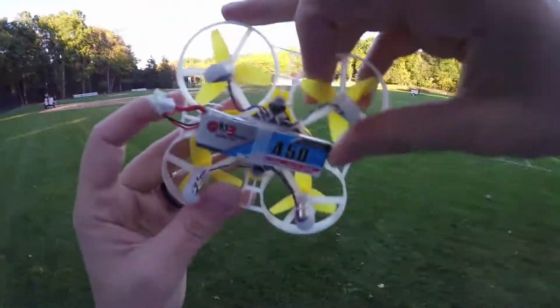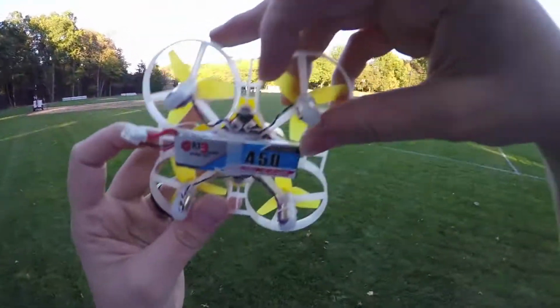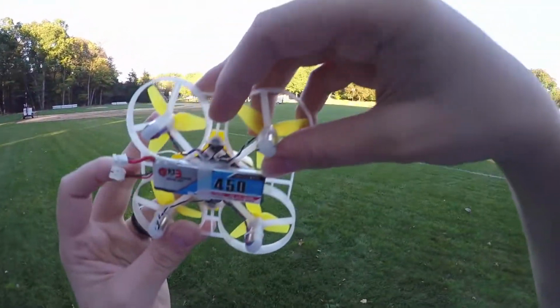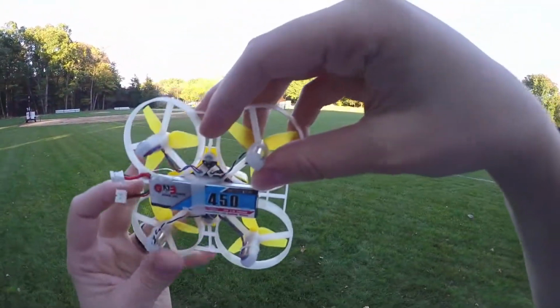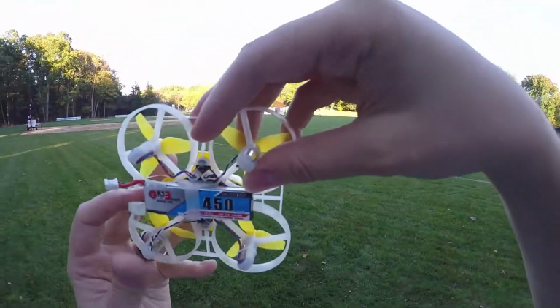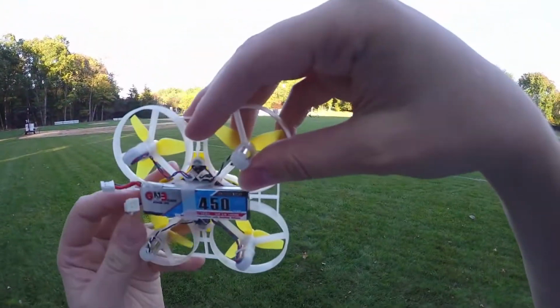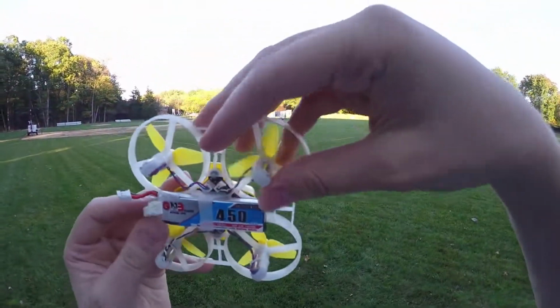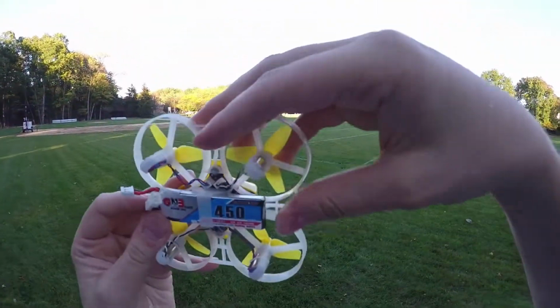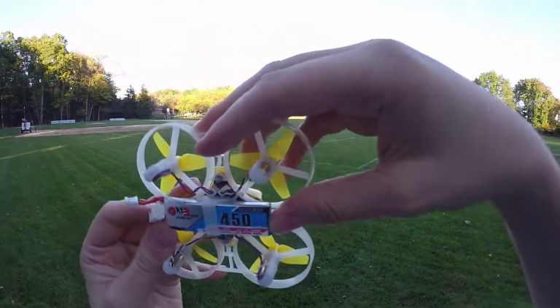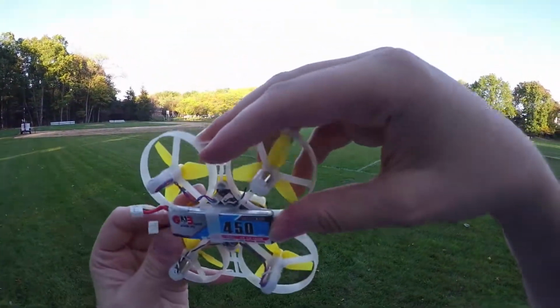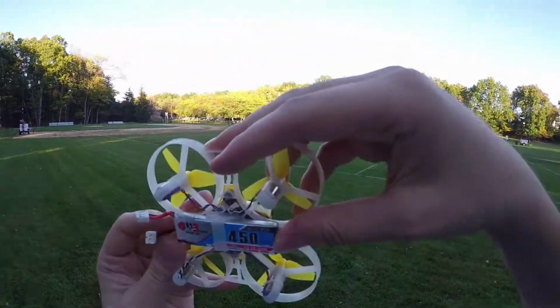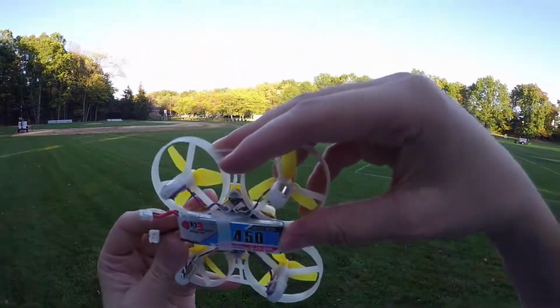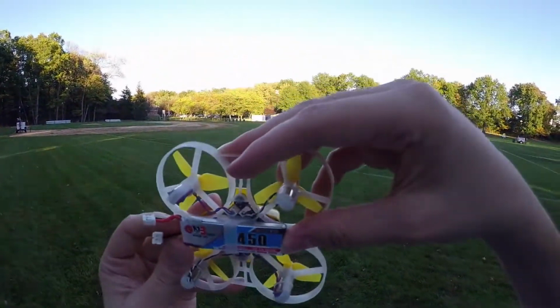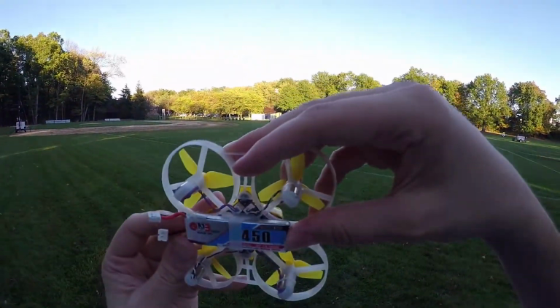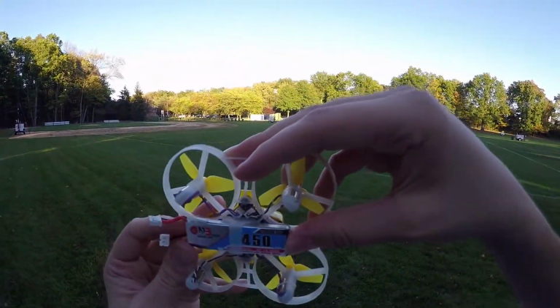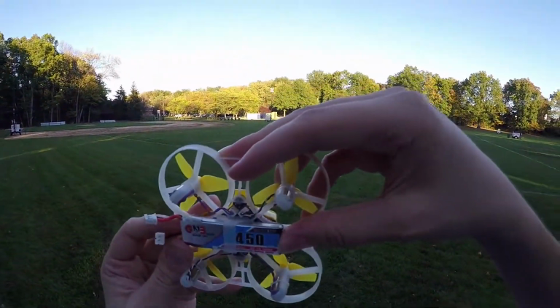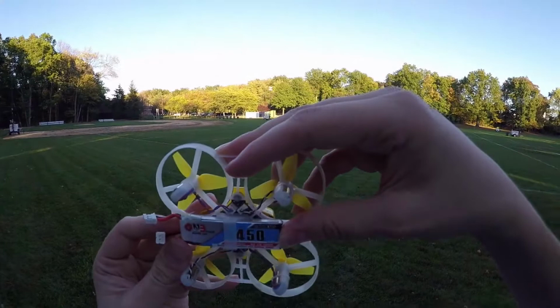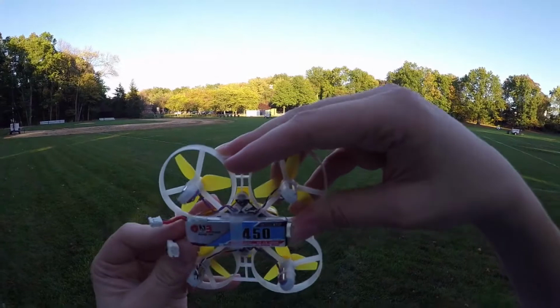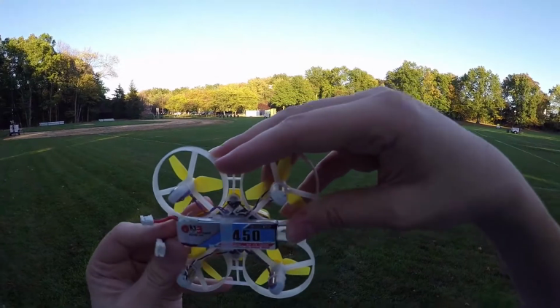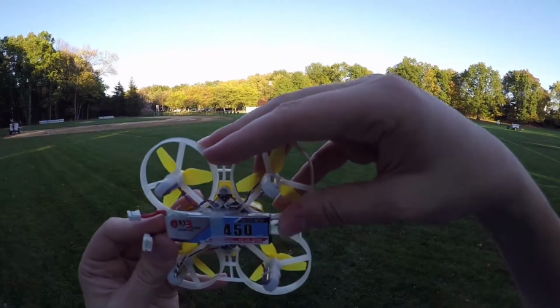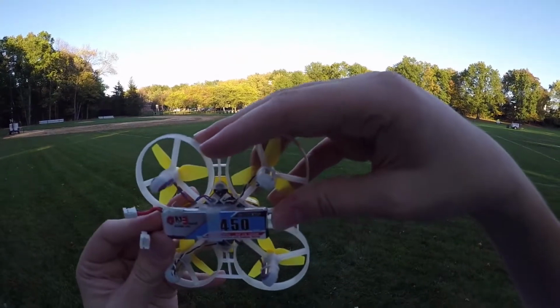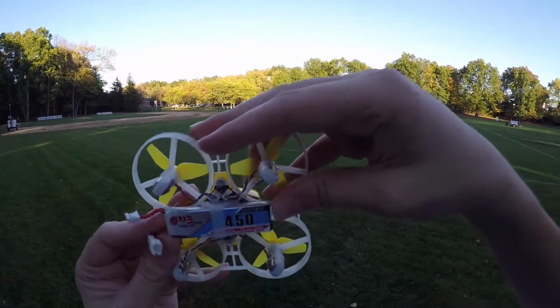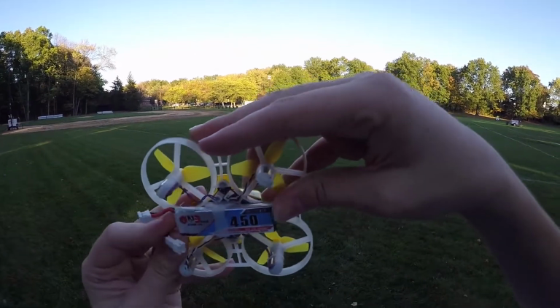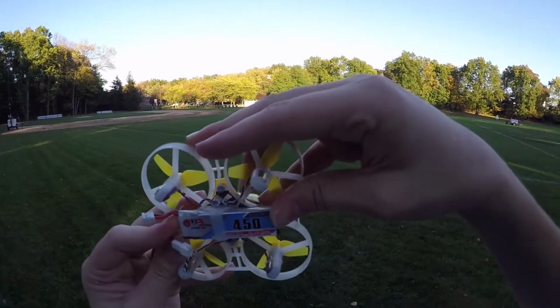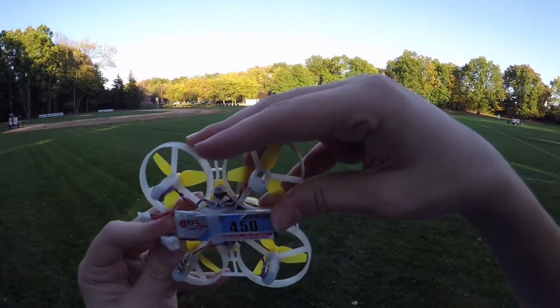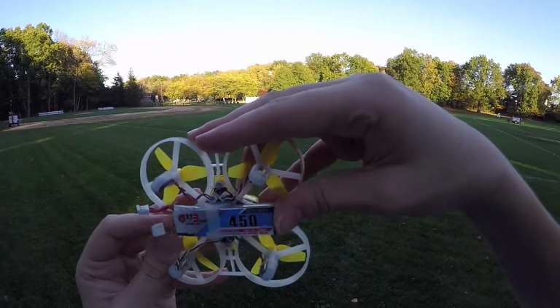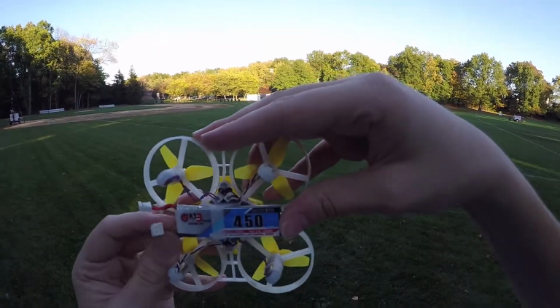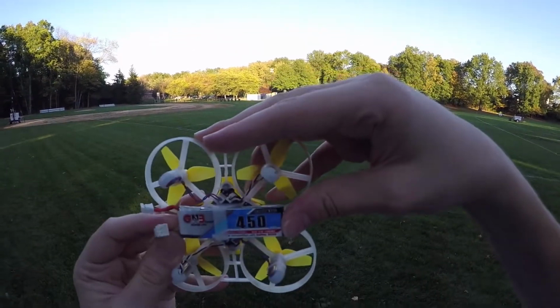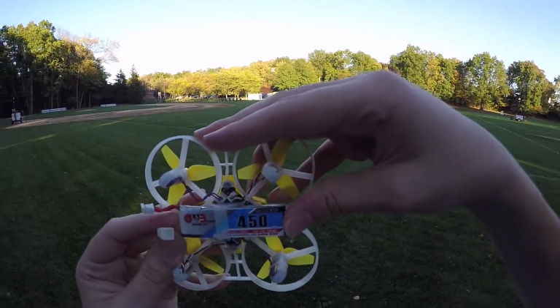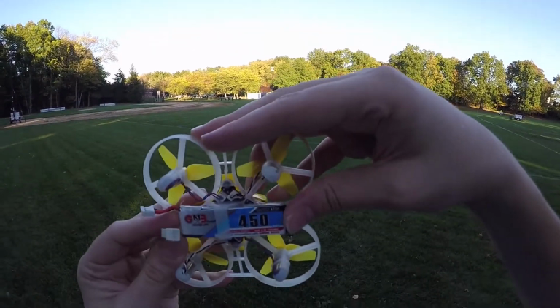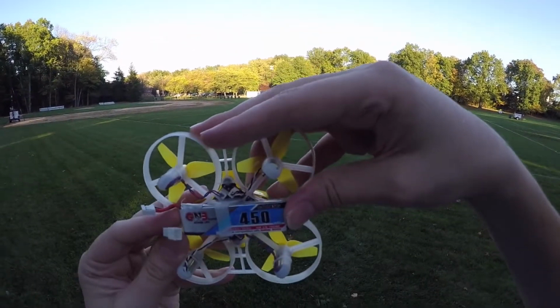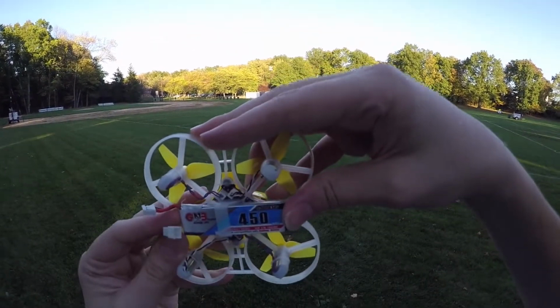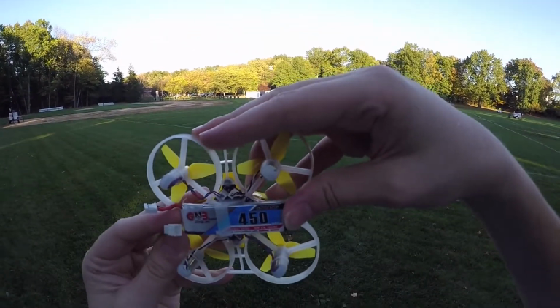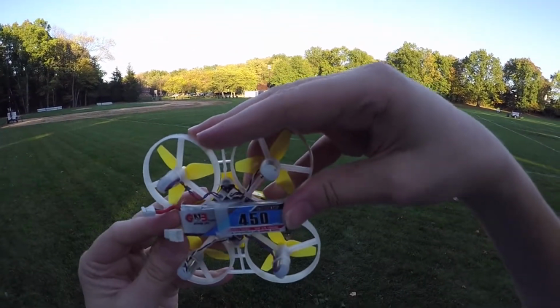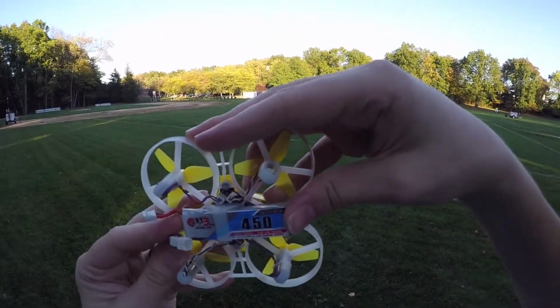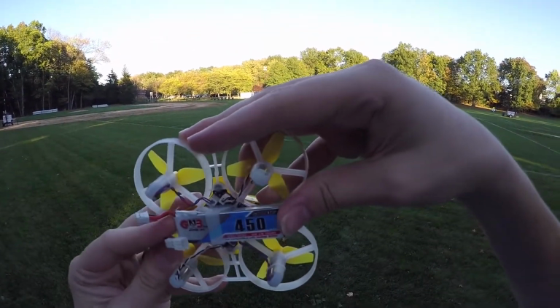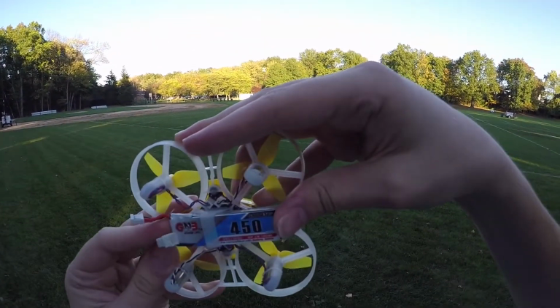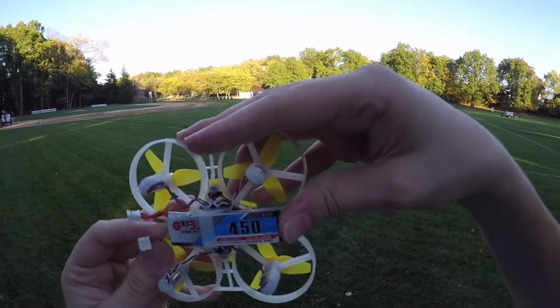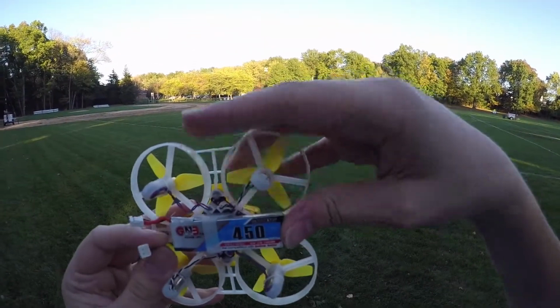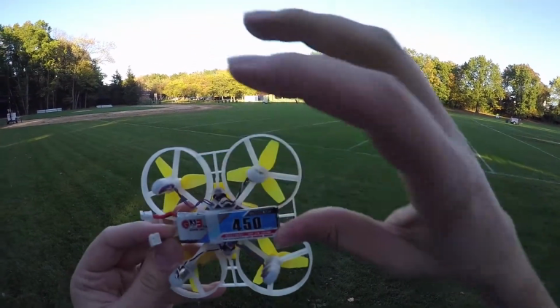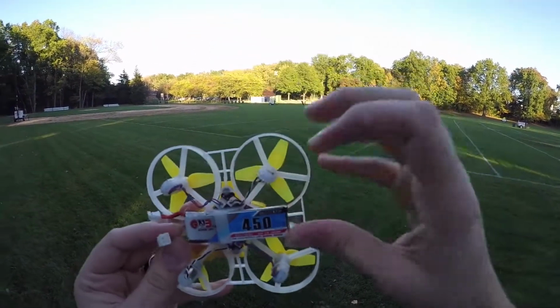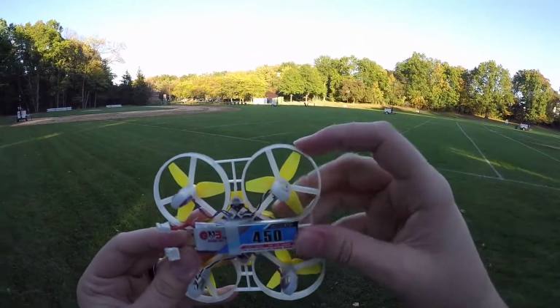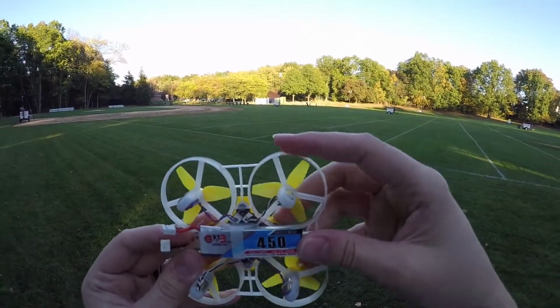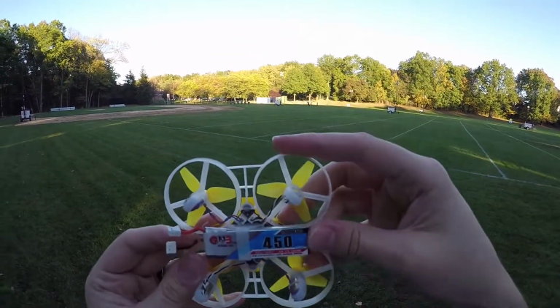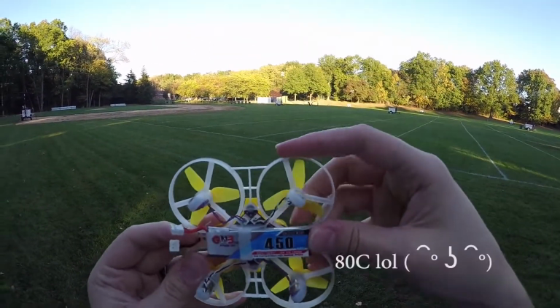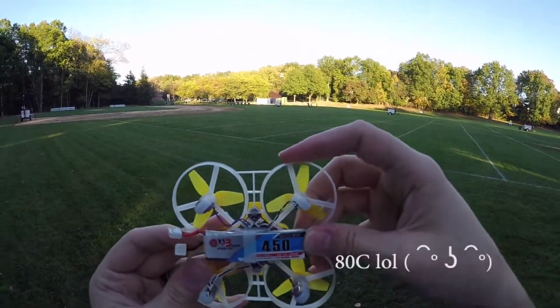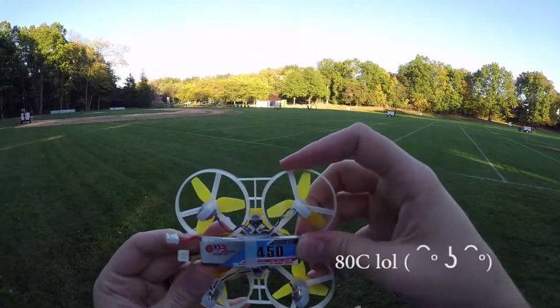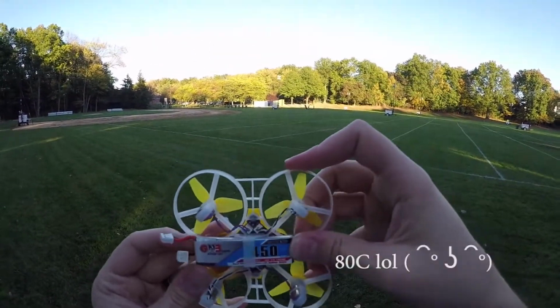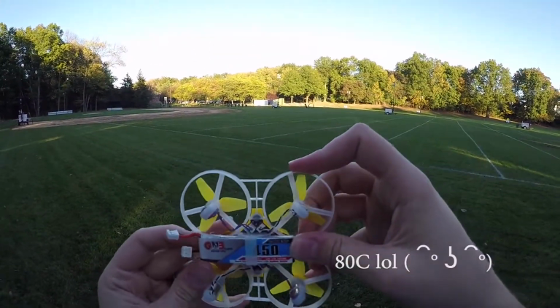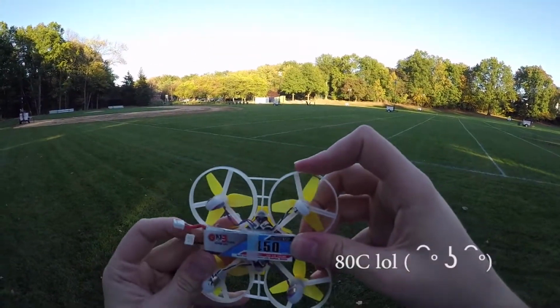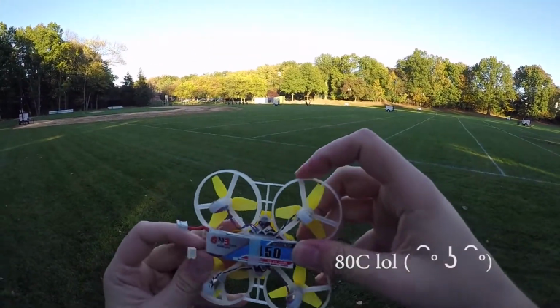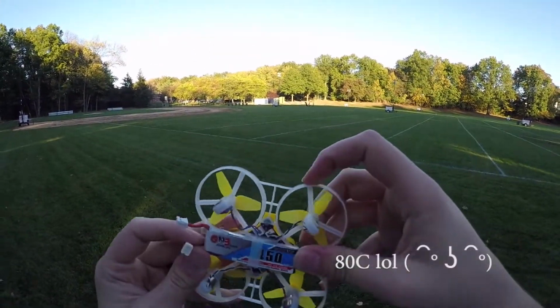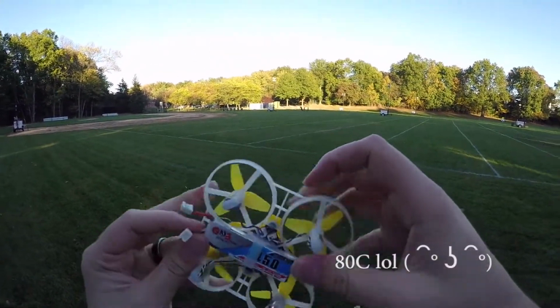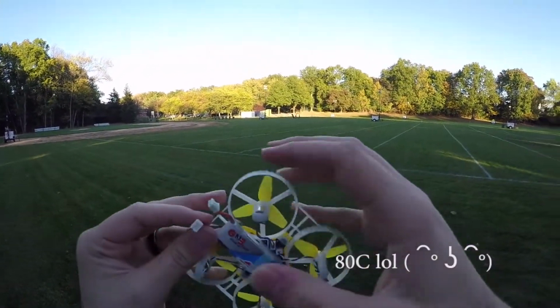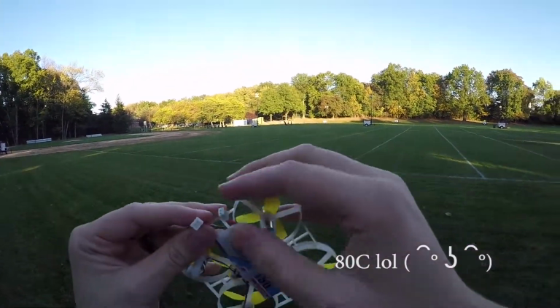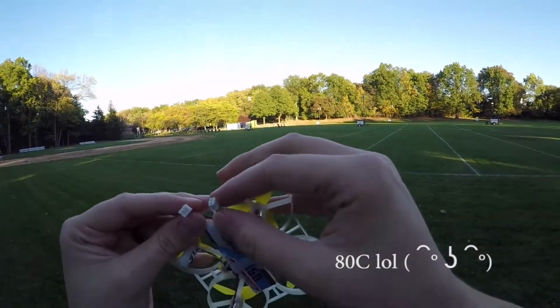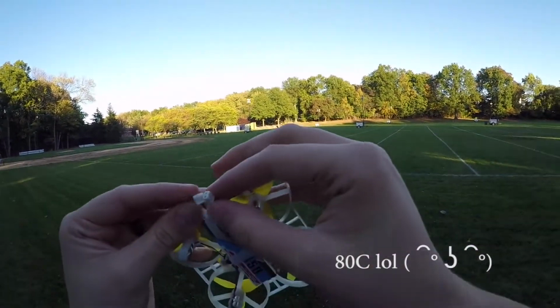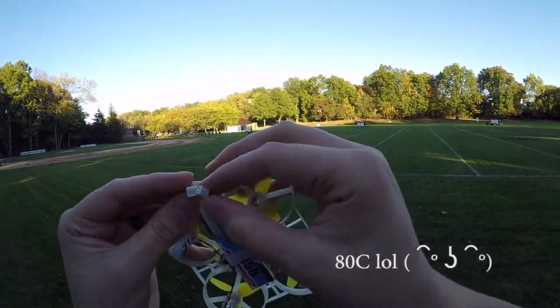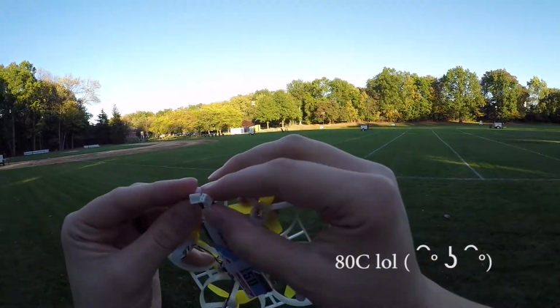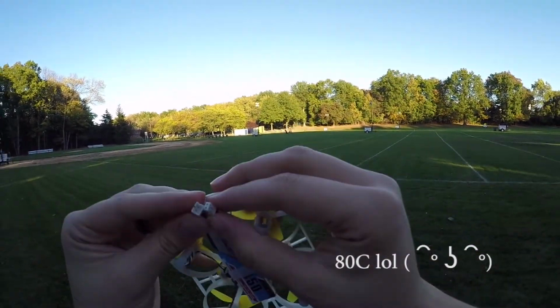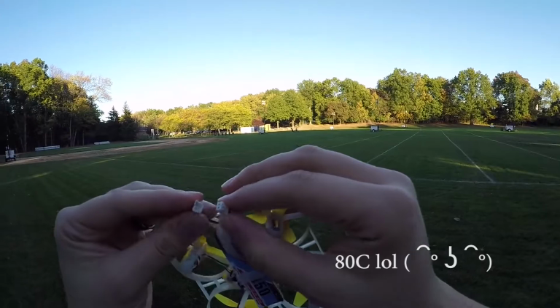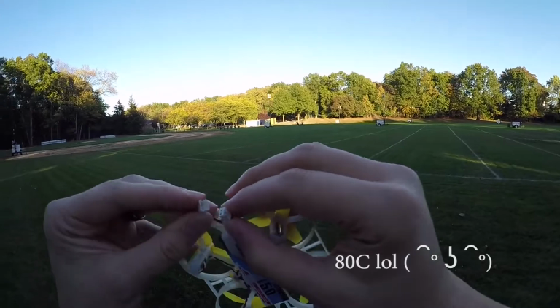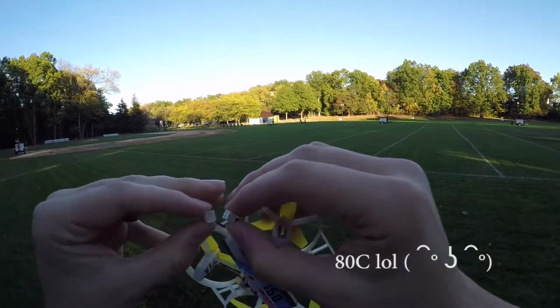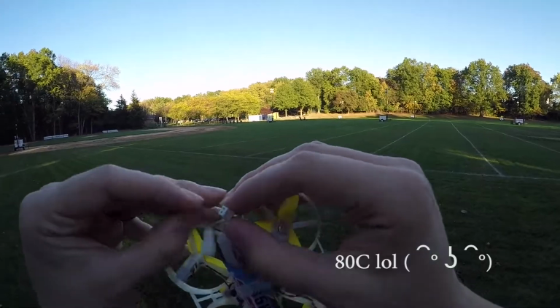I'm going to go ahead and plug in the 450 milliamp per hour 80C GN3 LiPo.